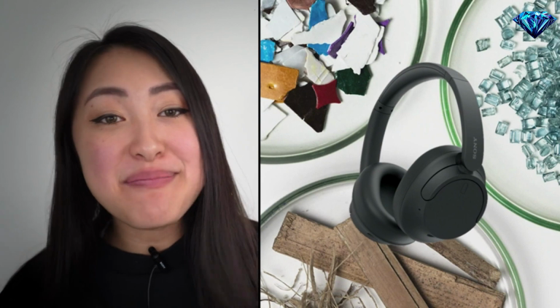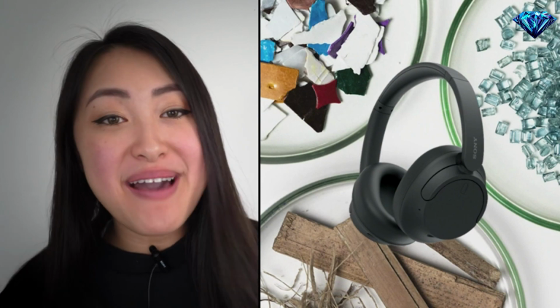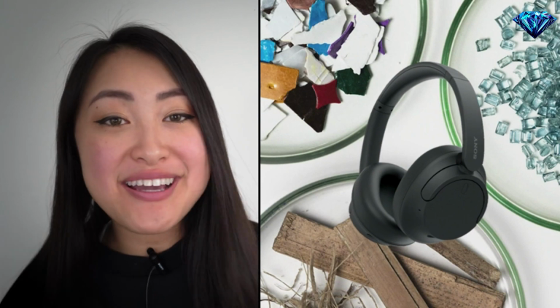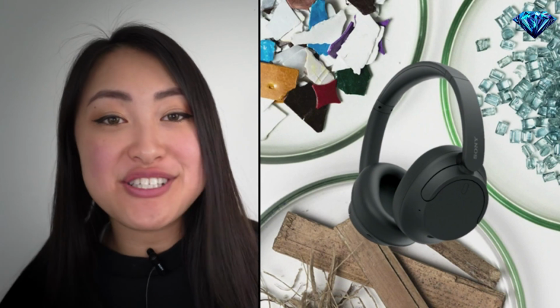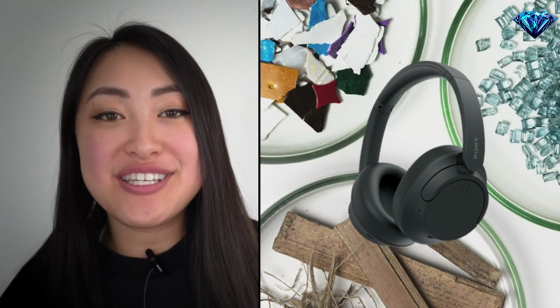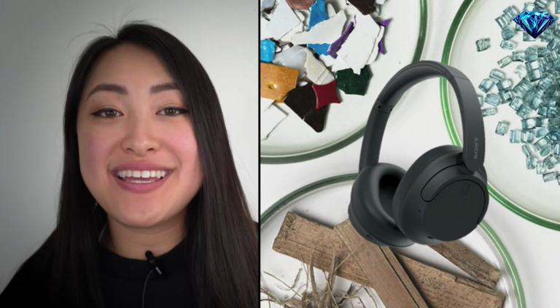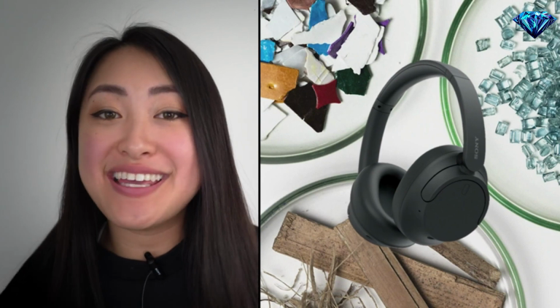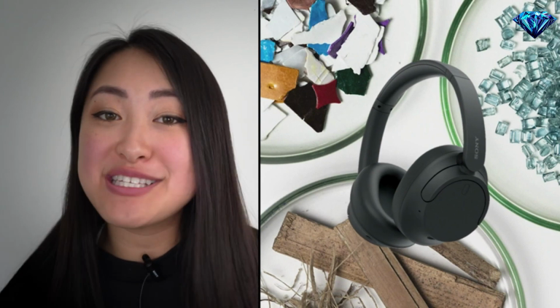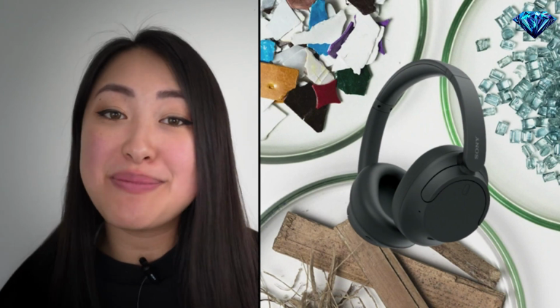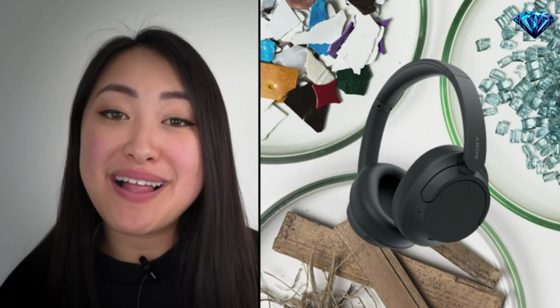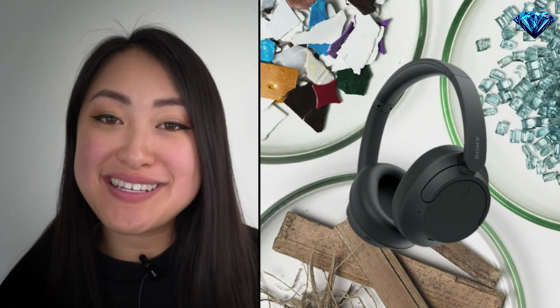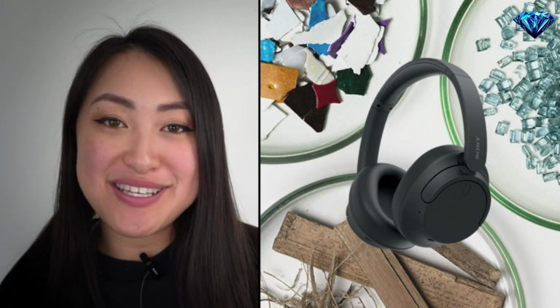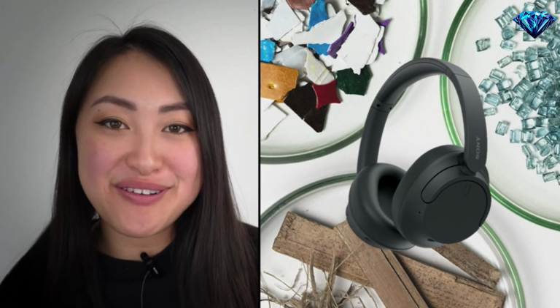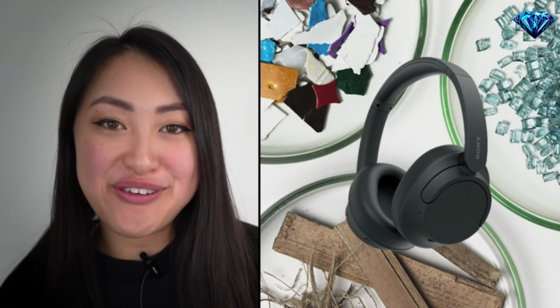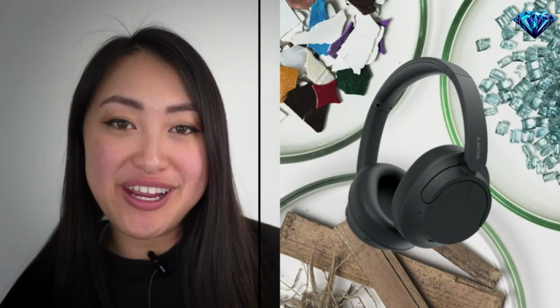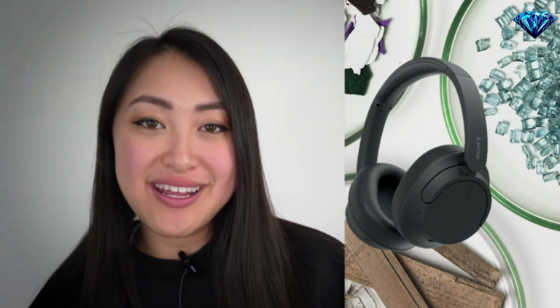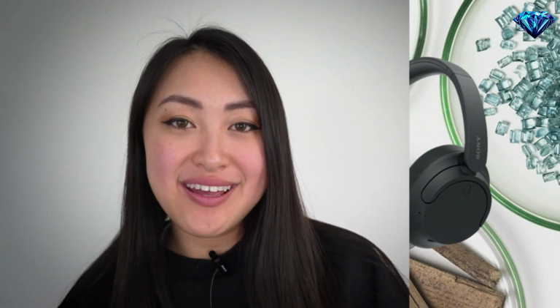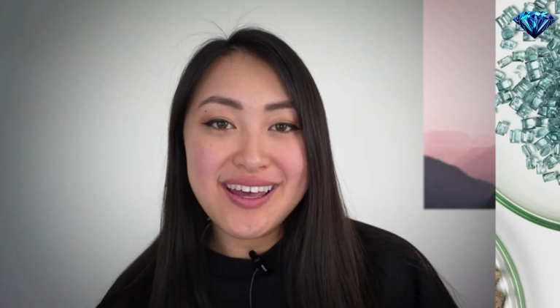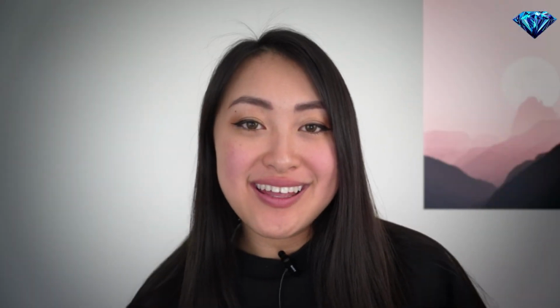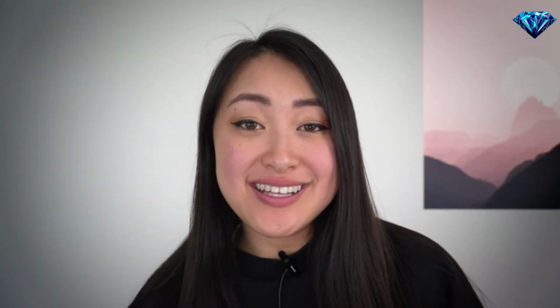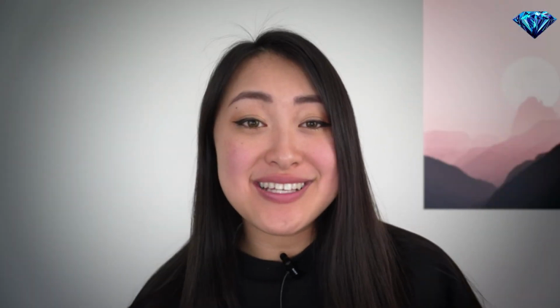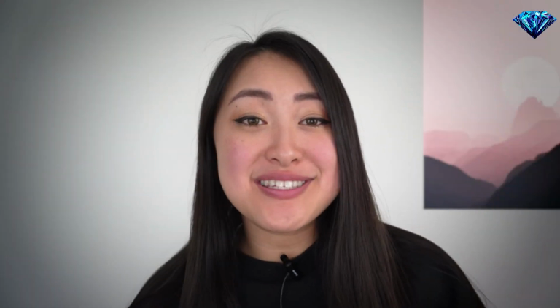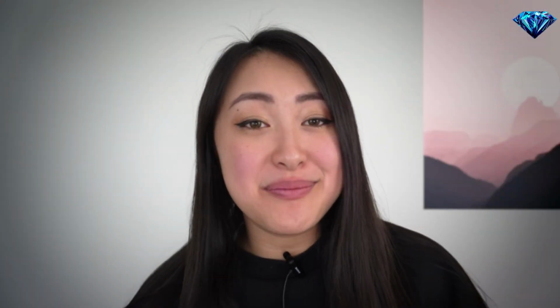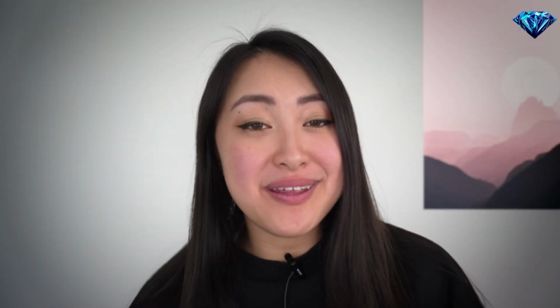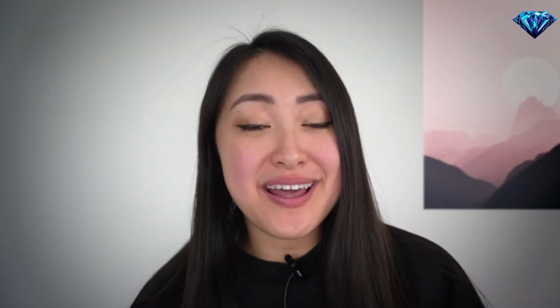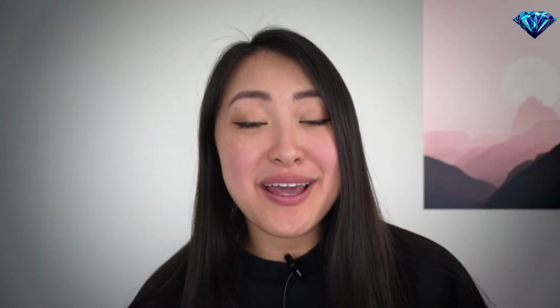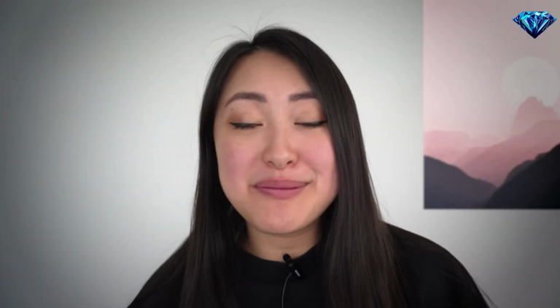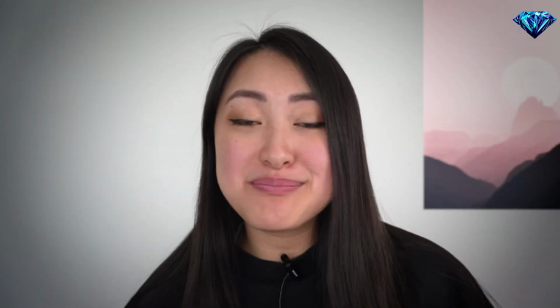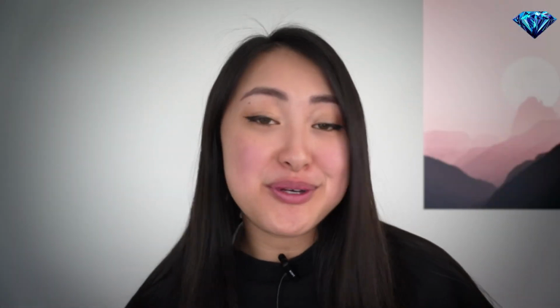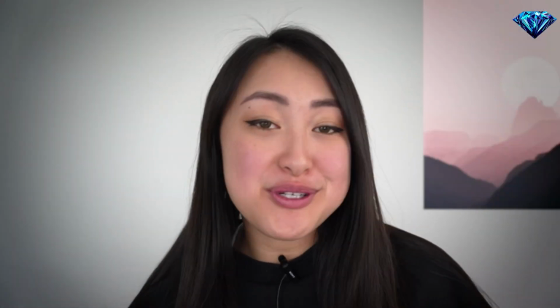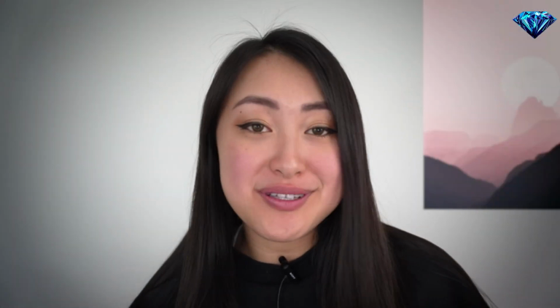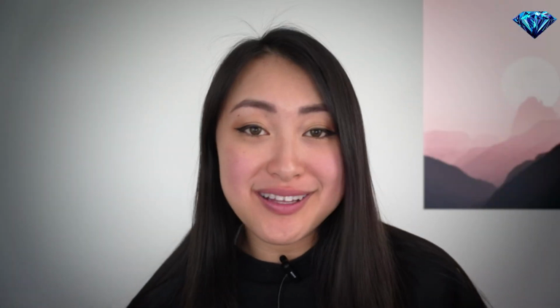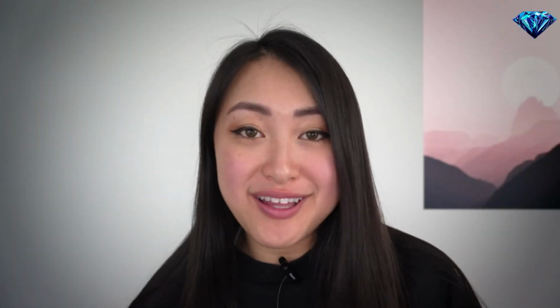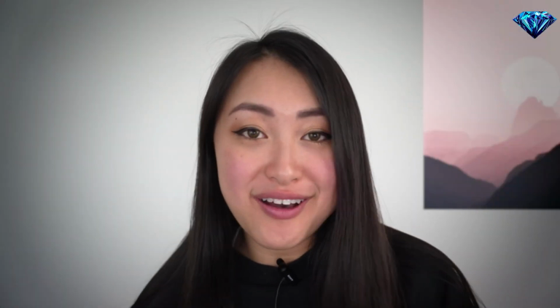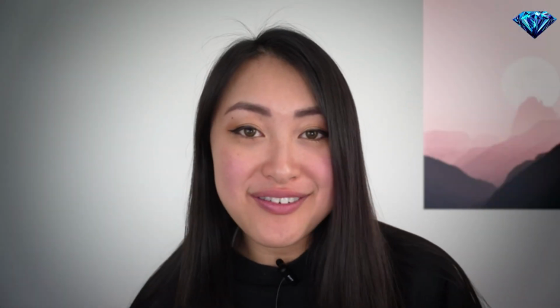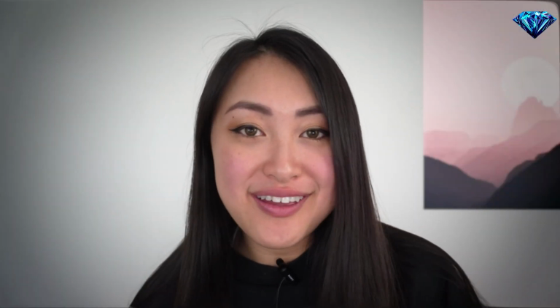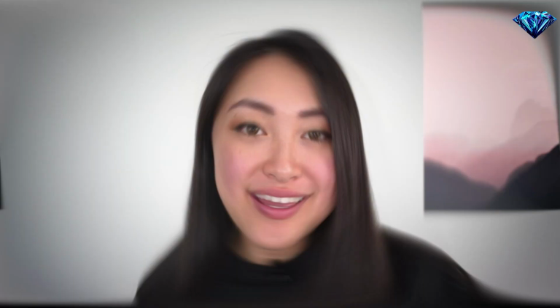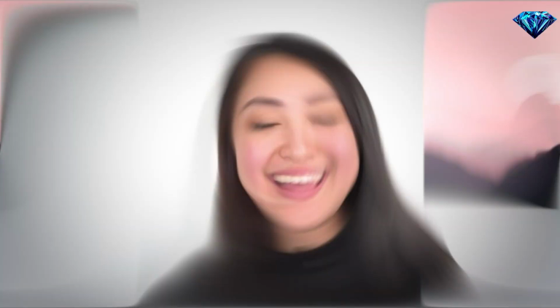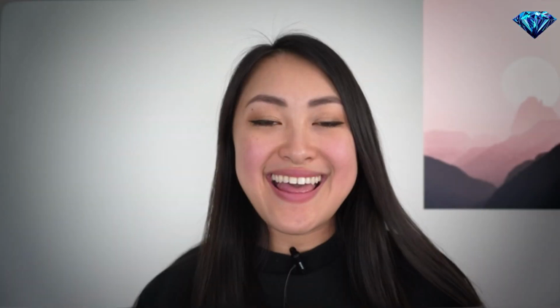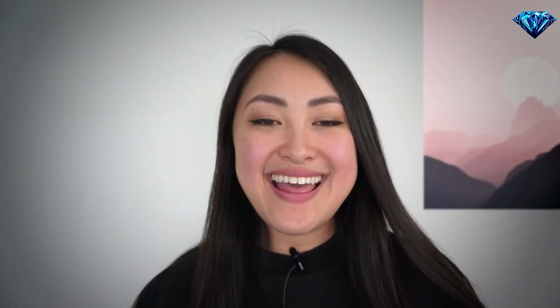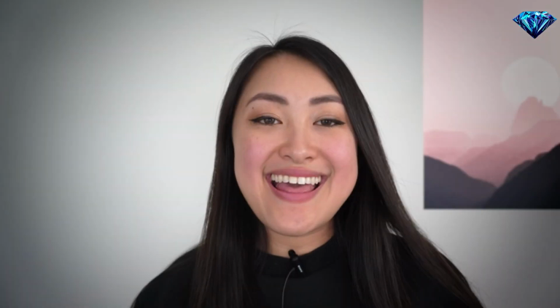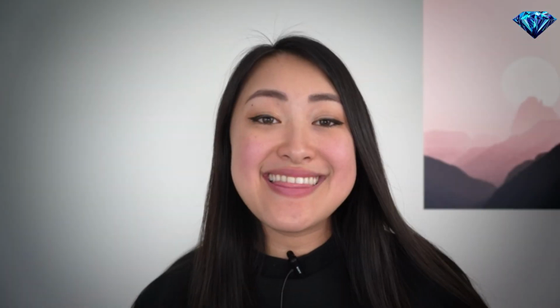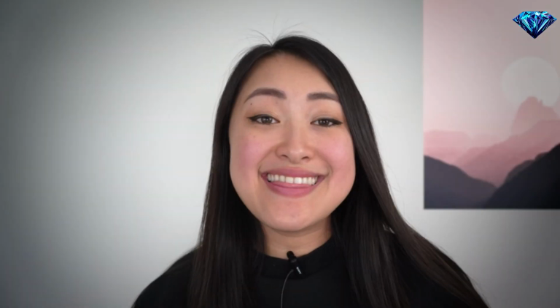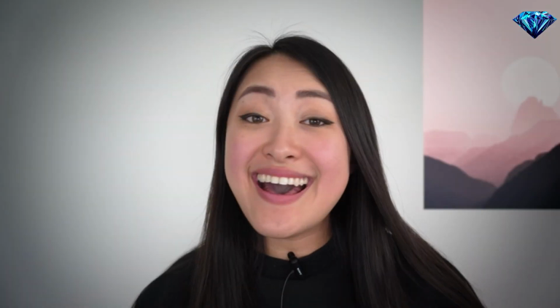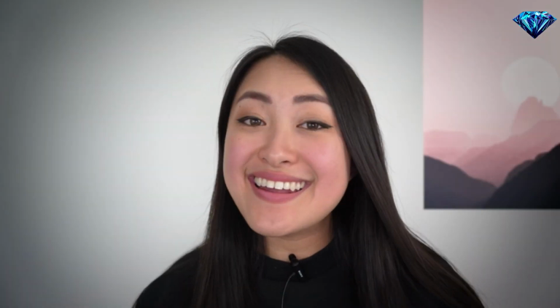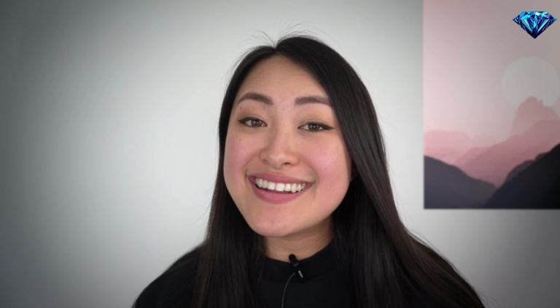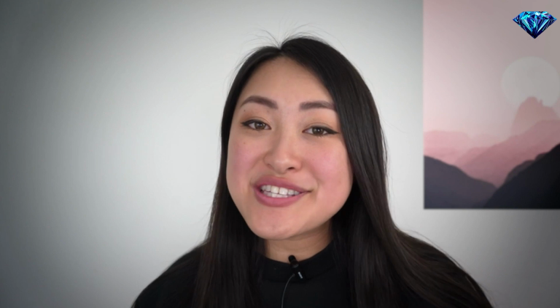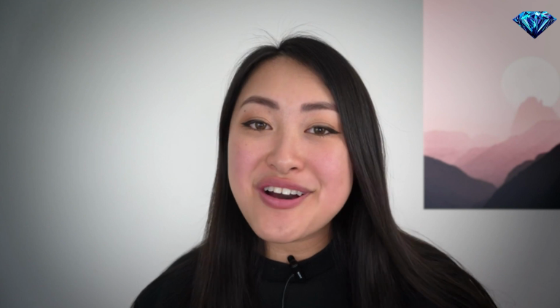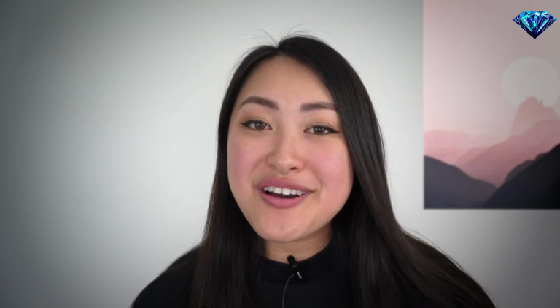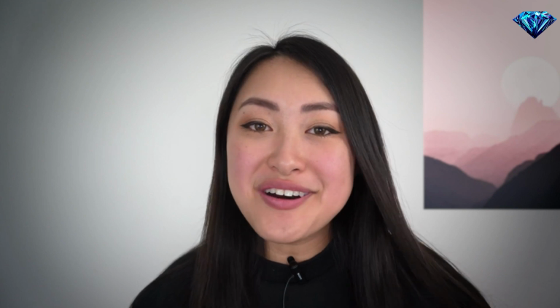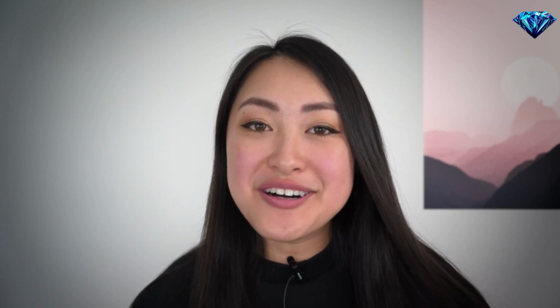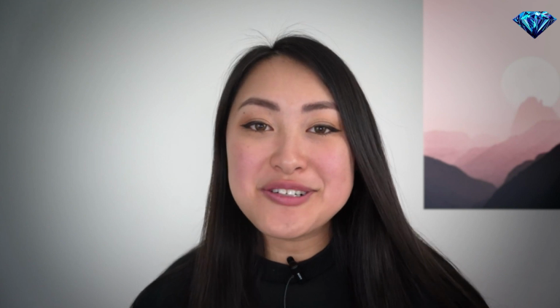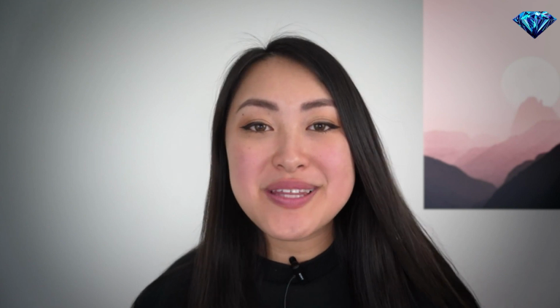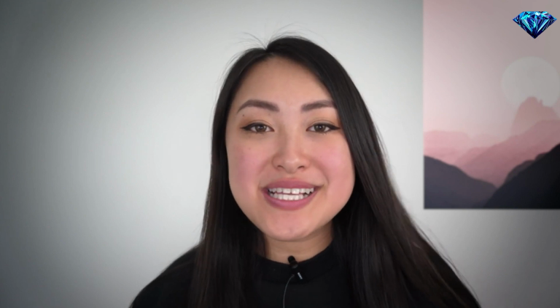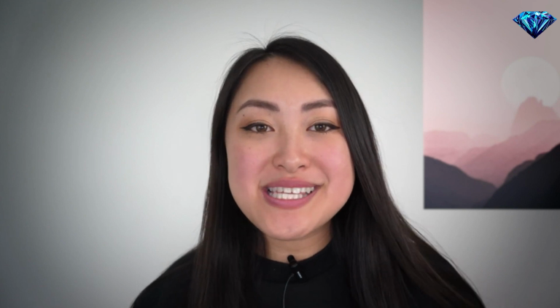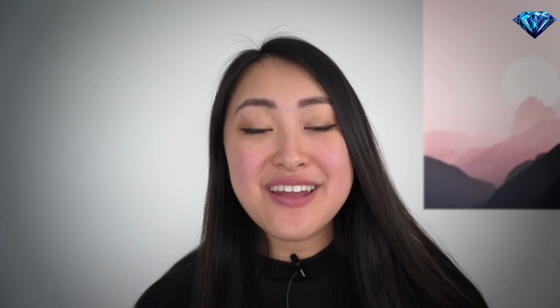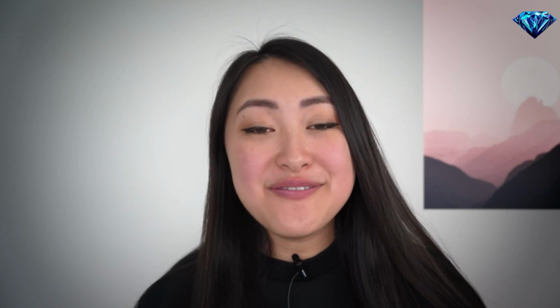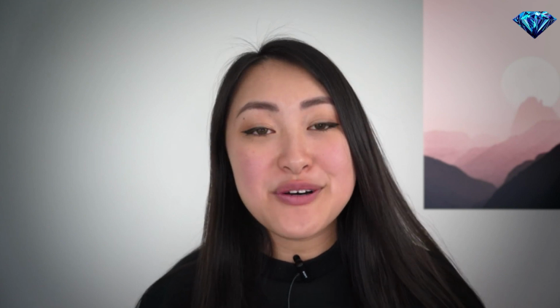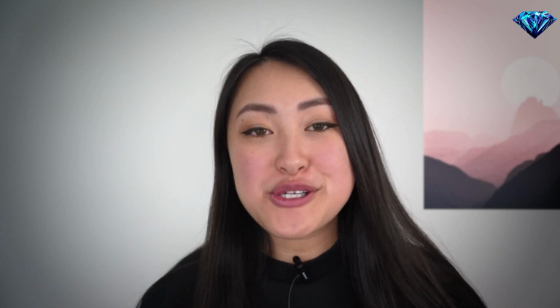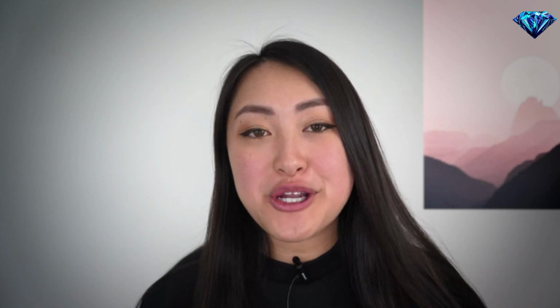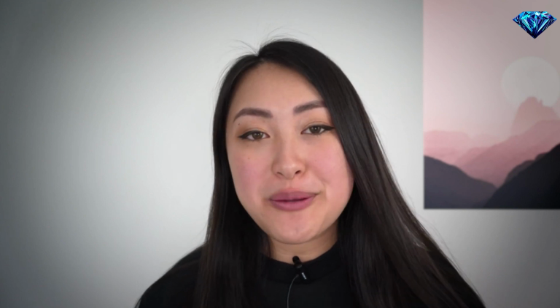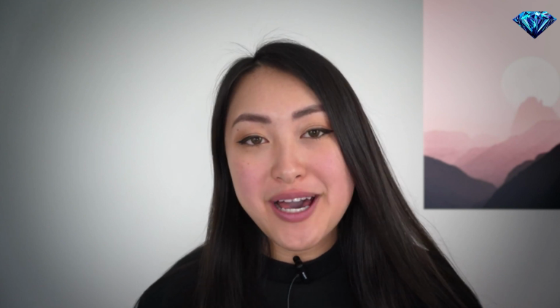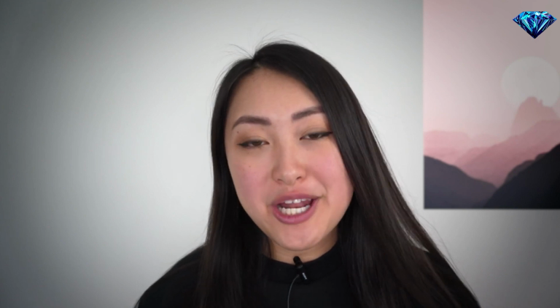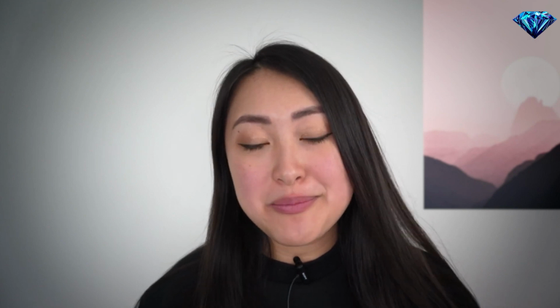For all you planet lovers out there, these headphones have been made with partially recycled materials and the packaging is plastic-free — something I personally love.